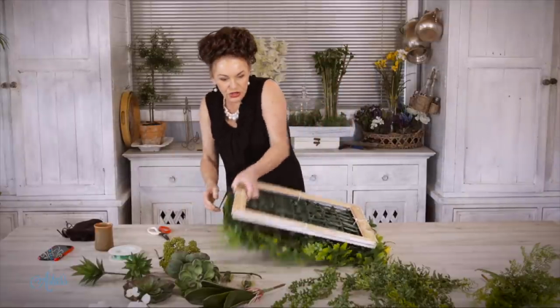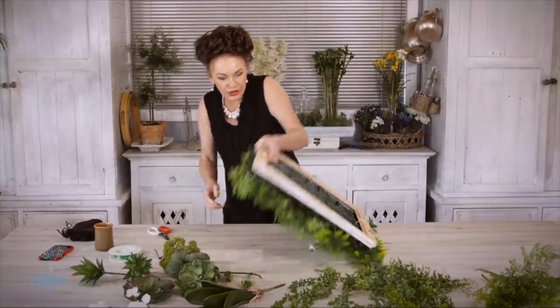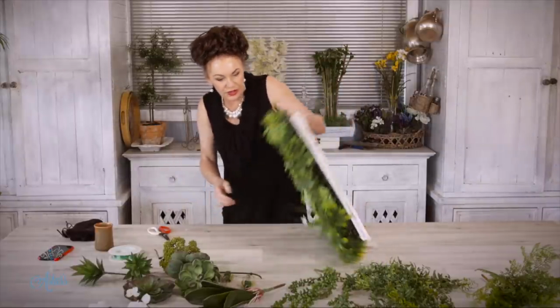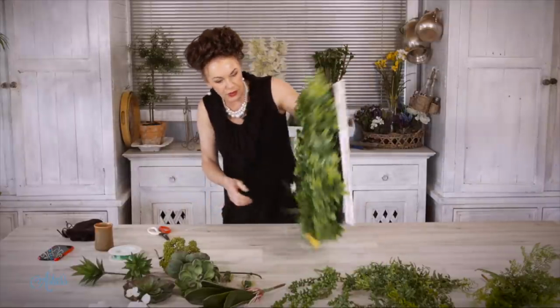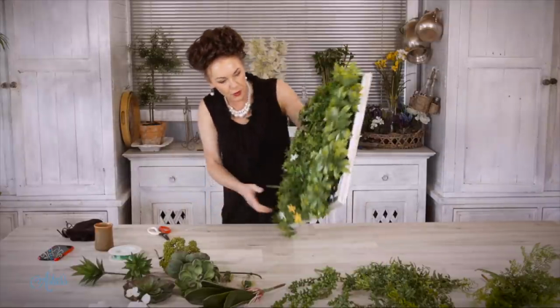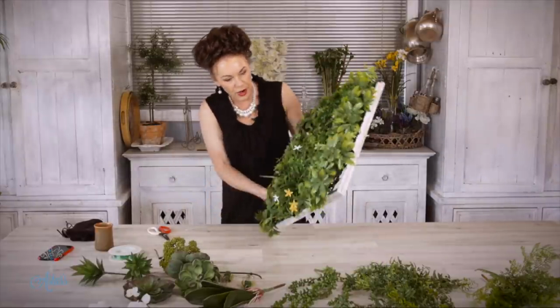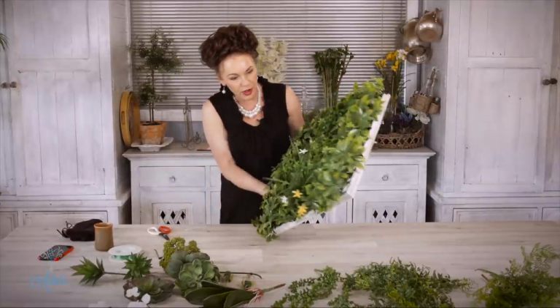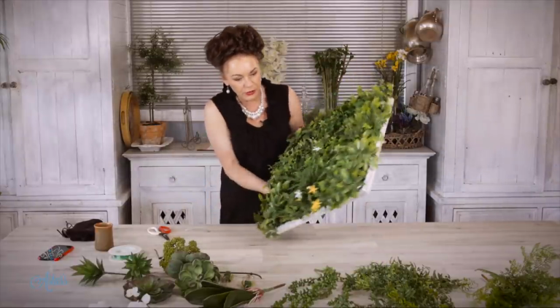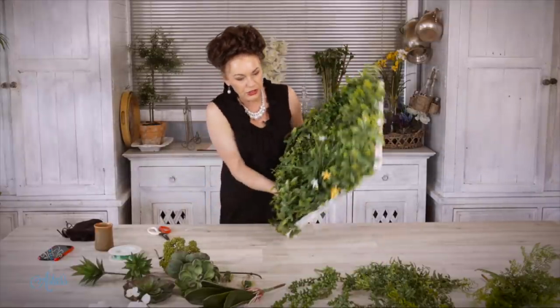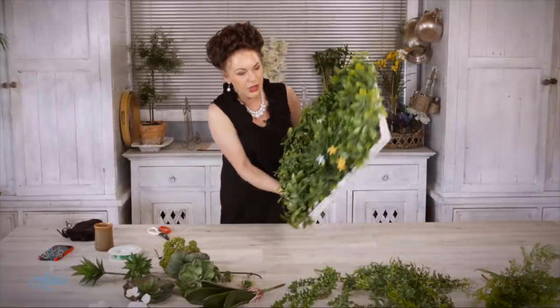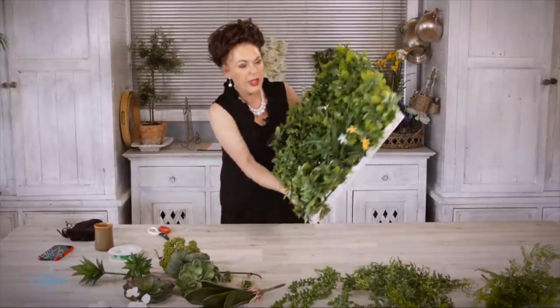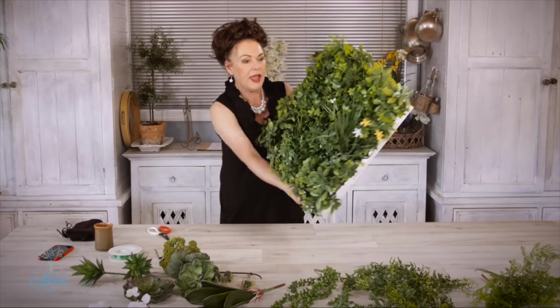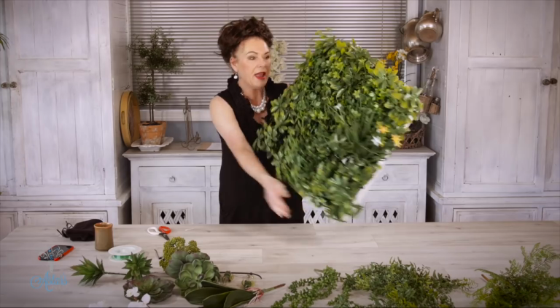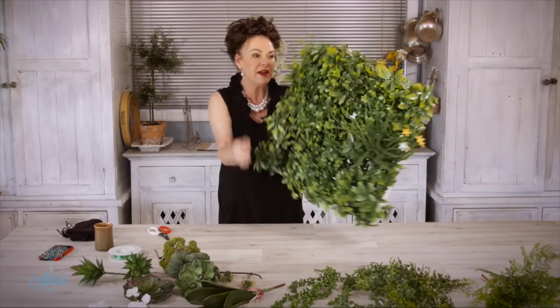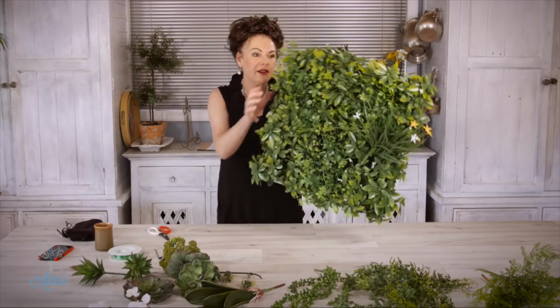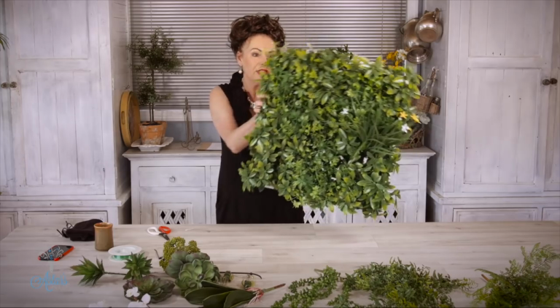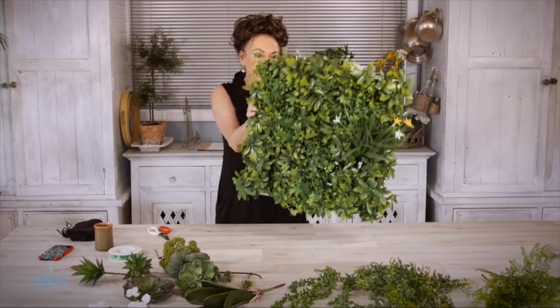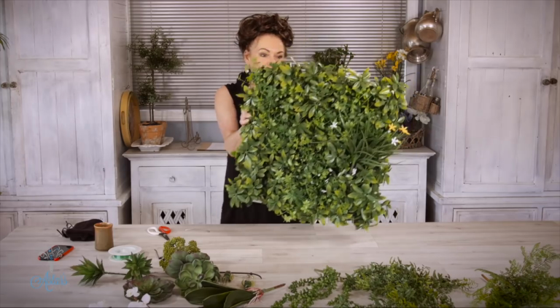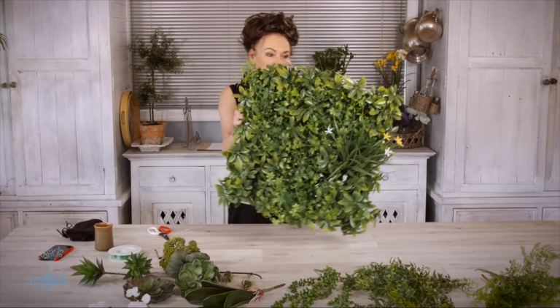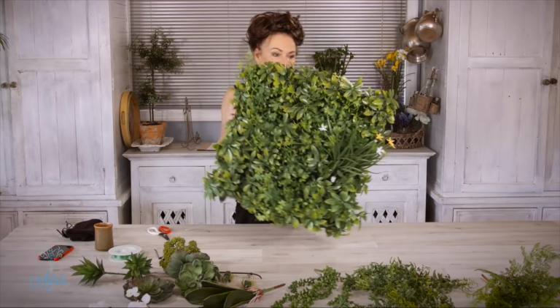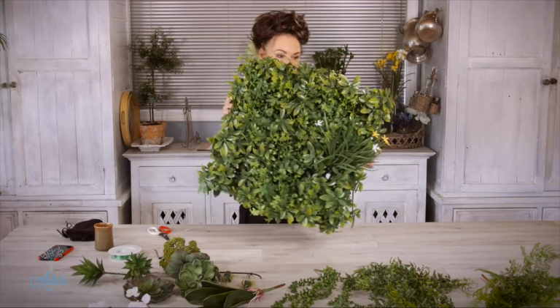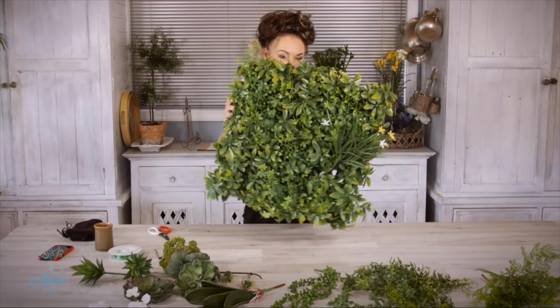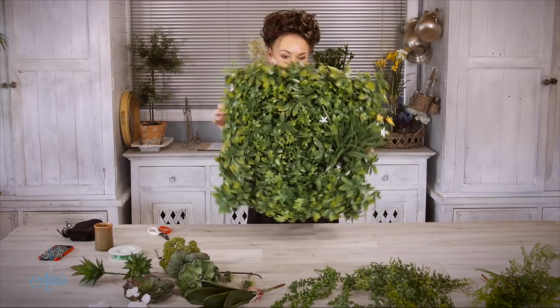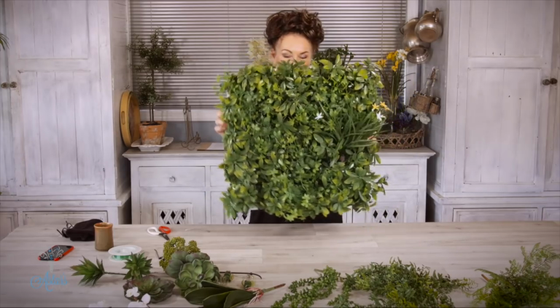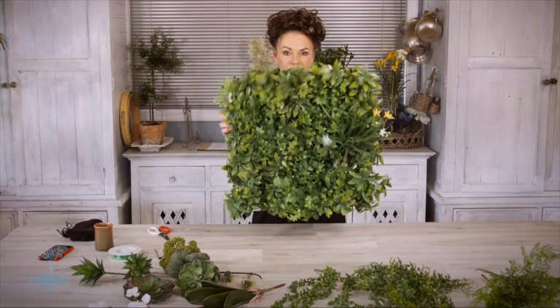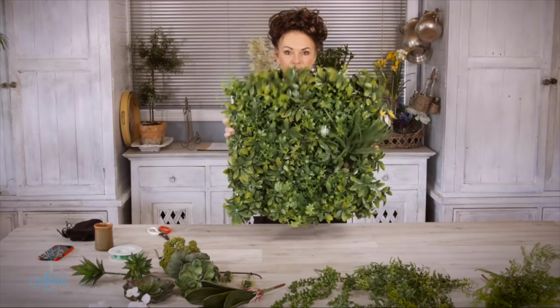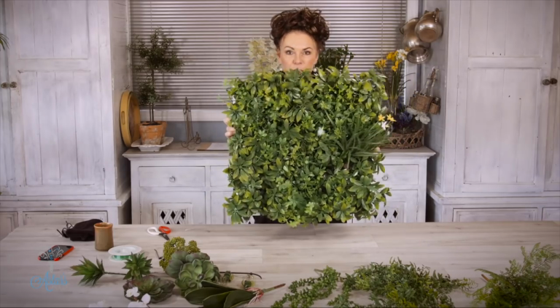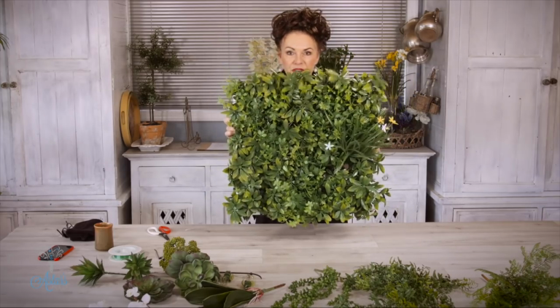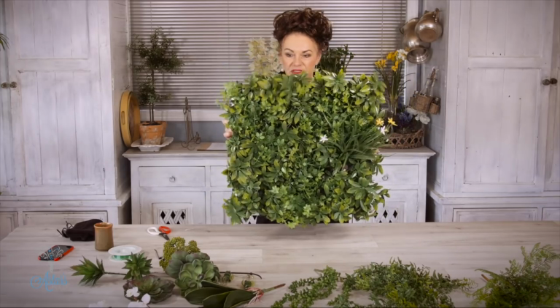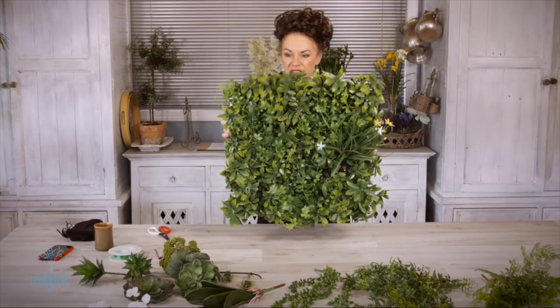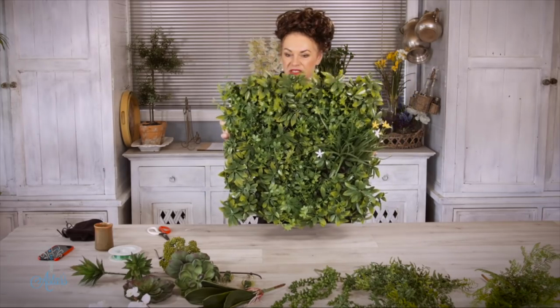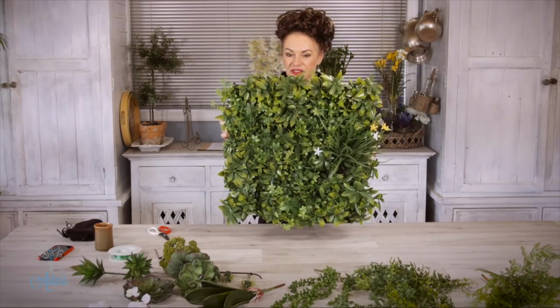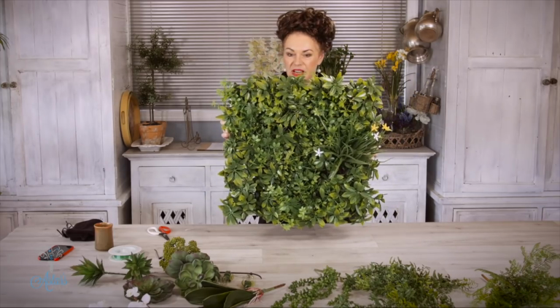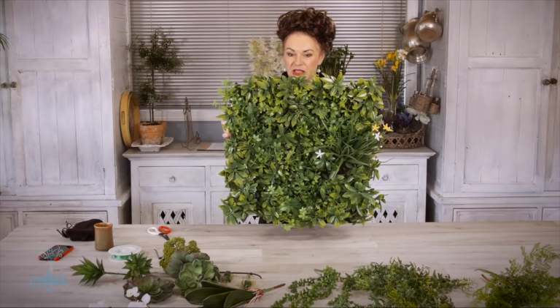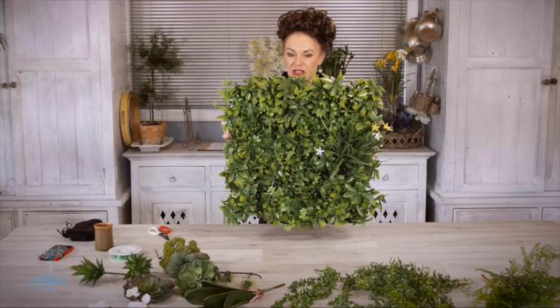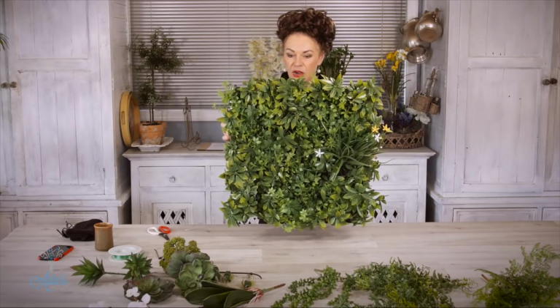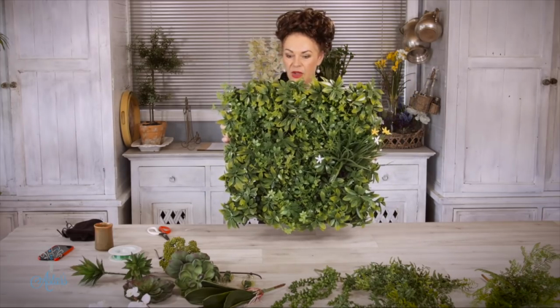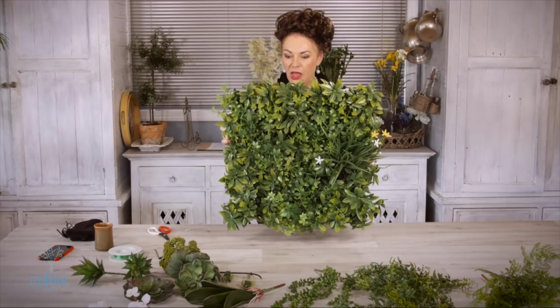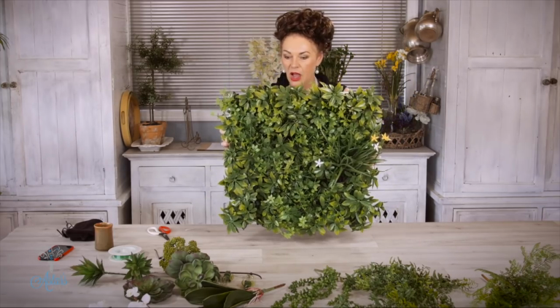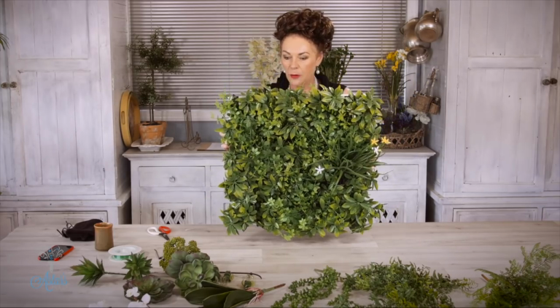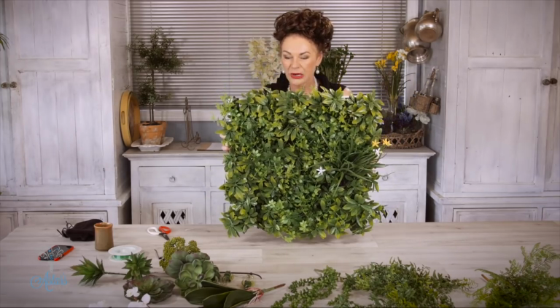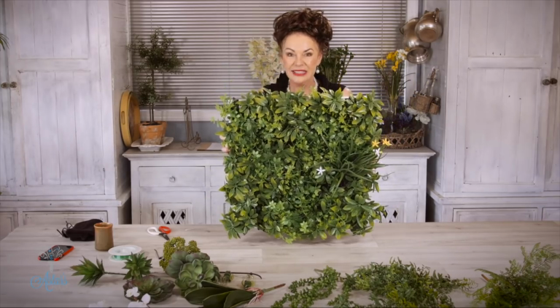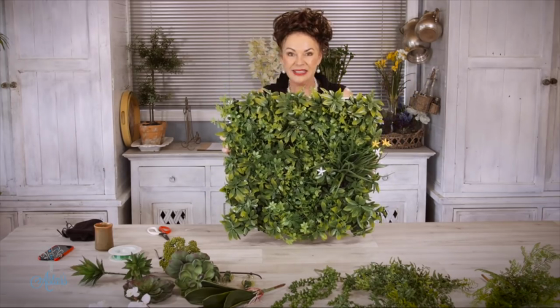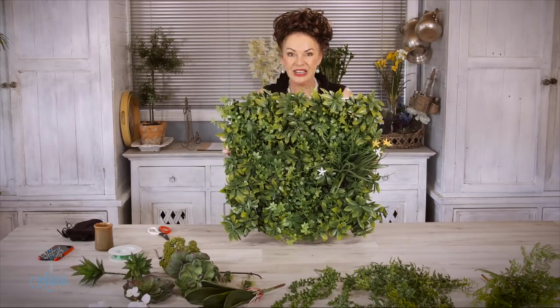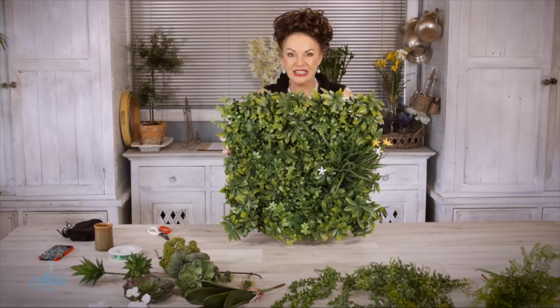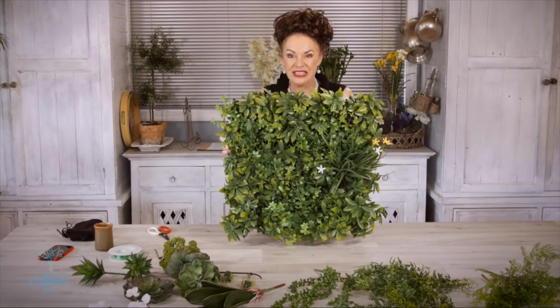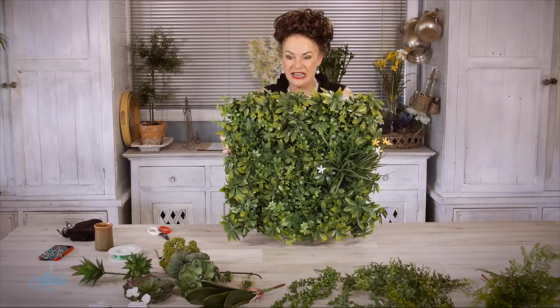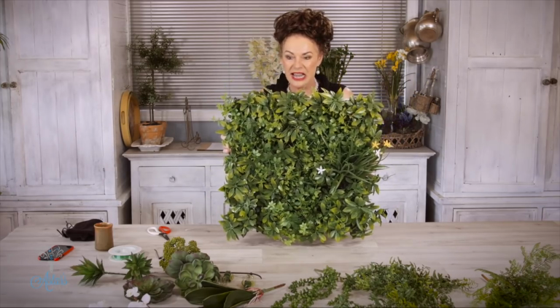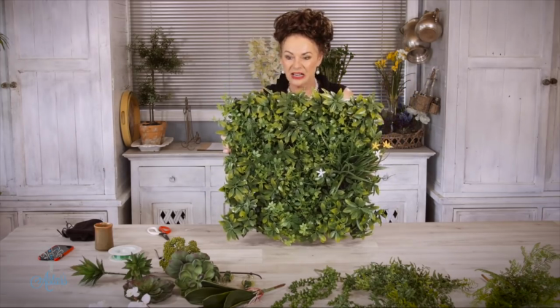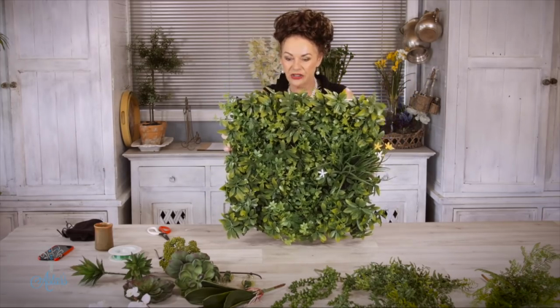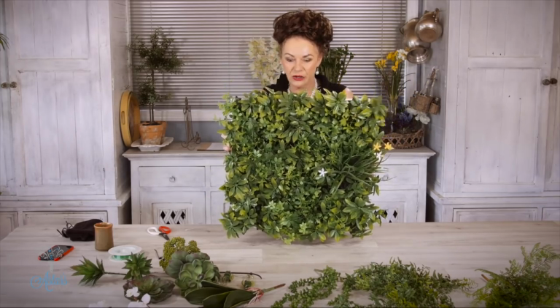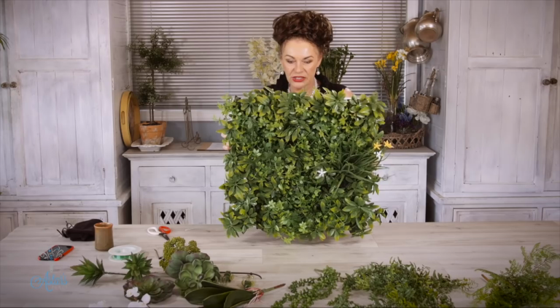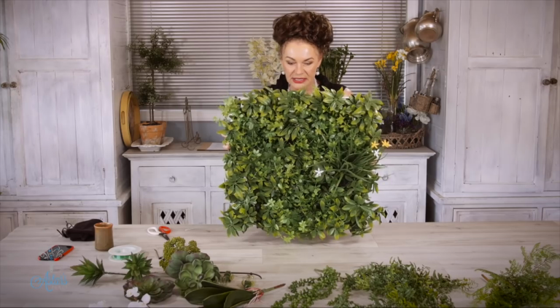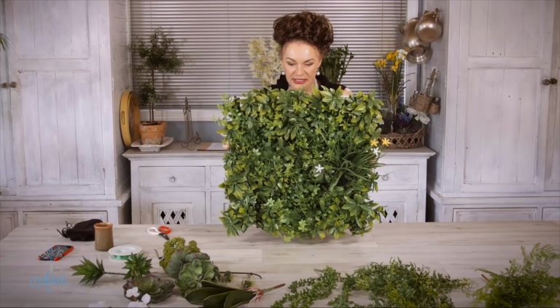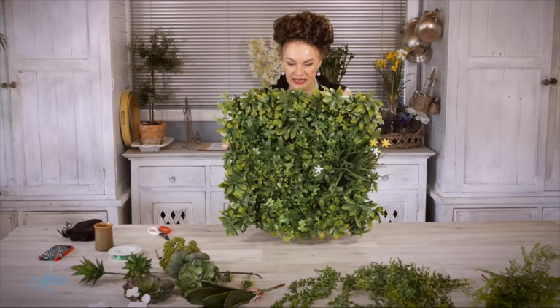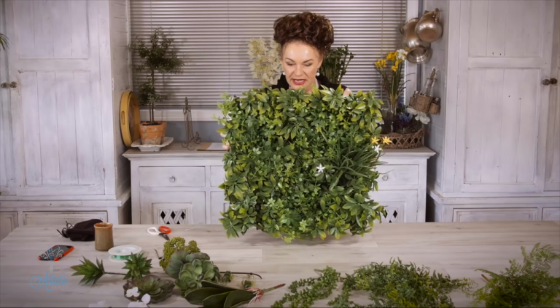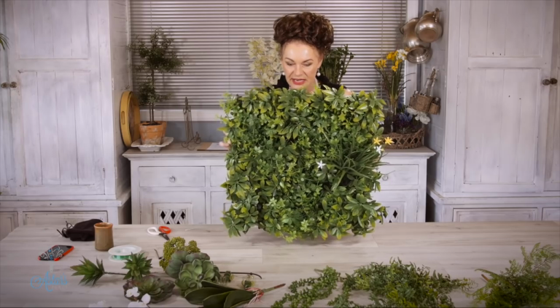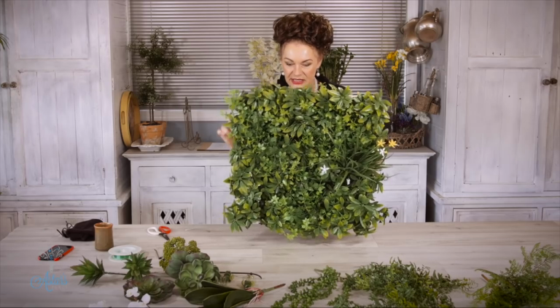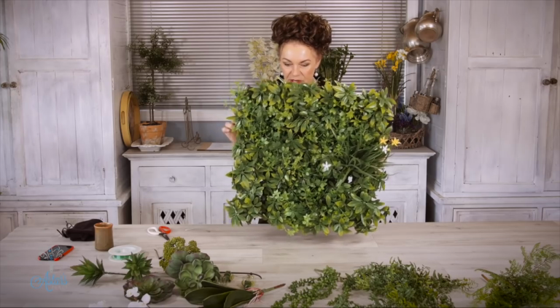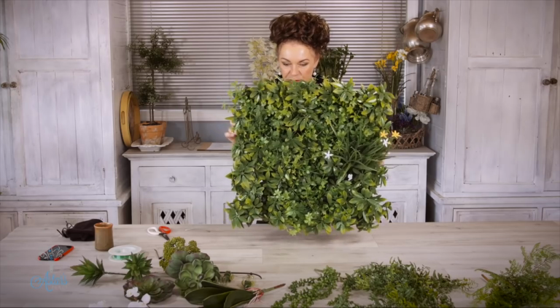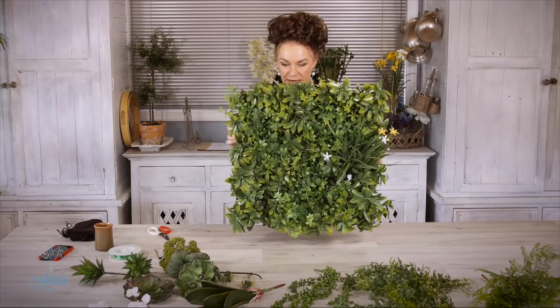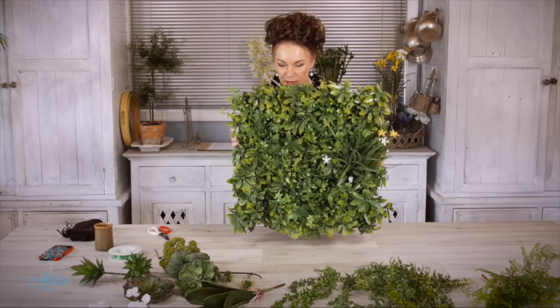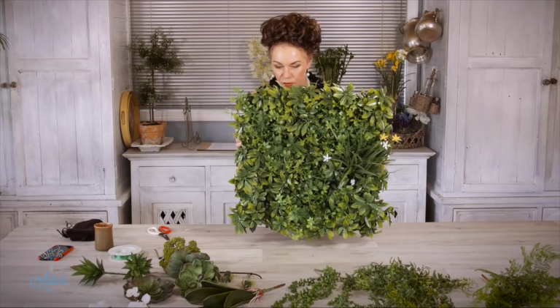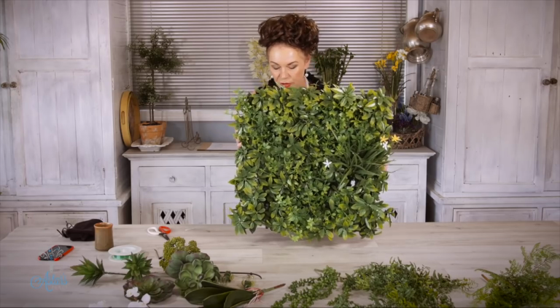Turning that around and there we have it. That's quite firm and fixed for now, so I'm pleased that I didn't nail it on because it didn't need to be nailed on.